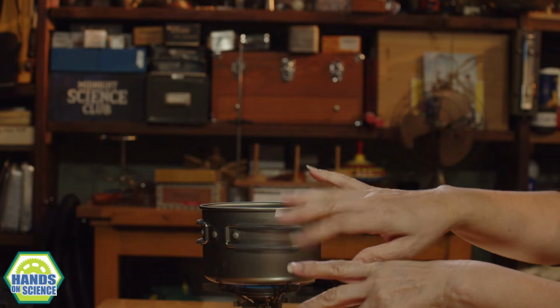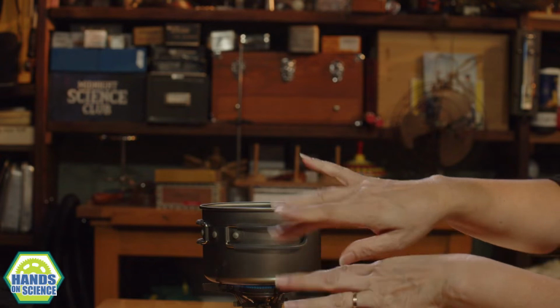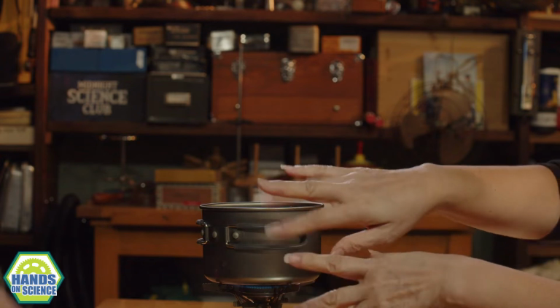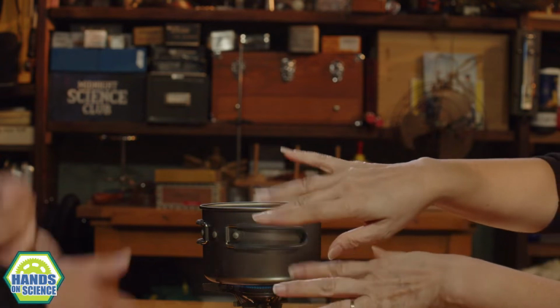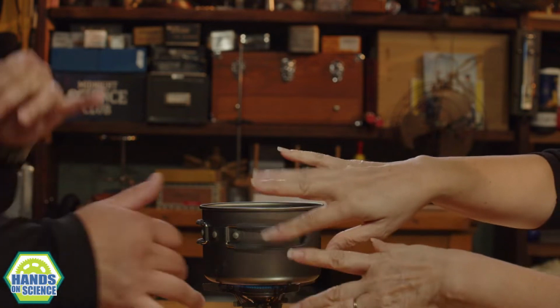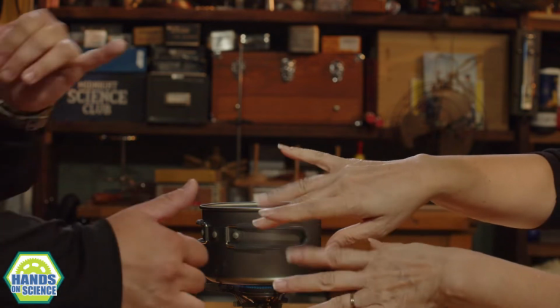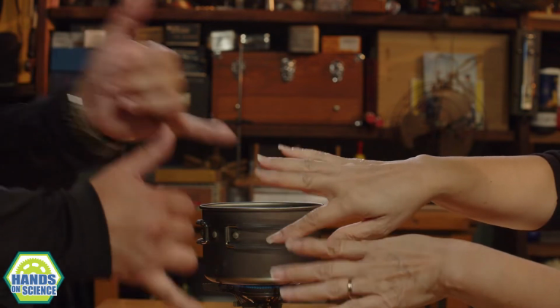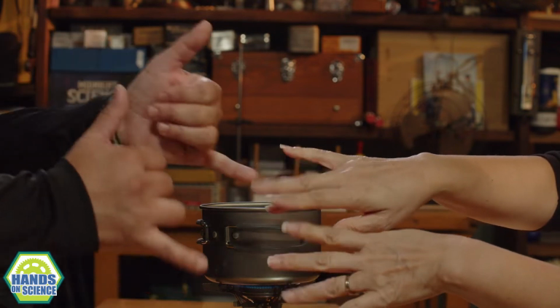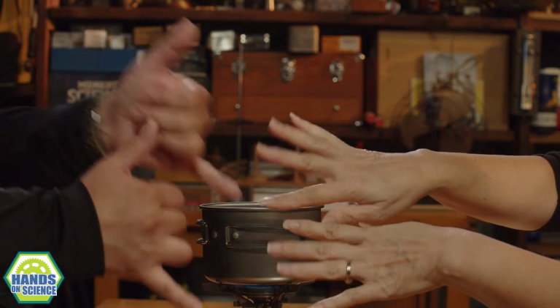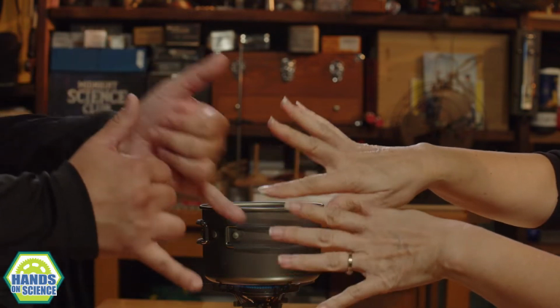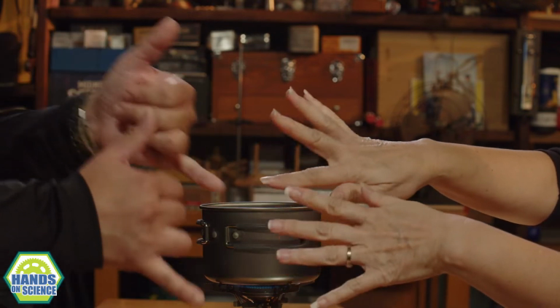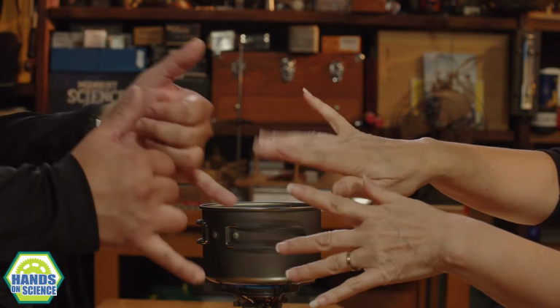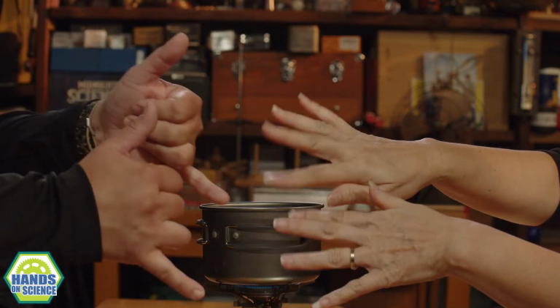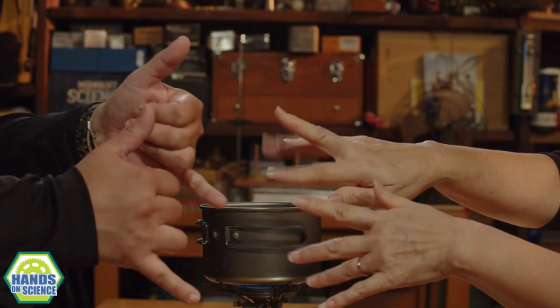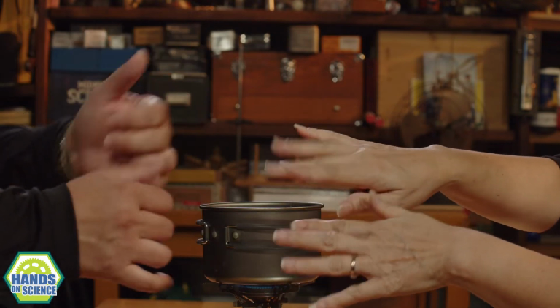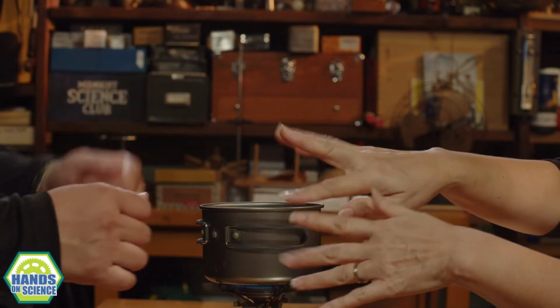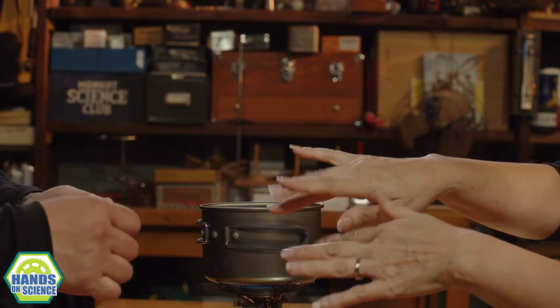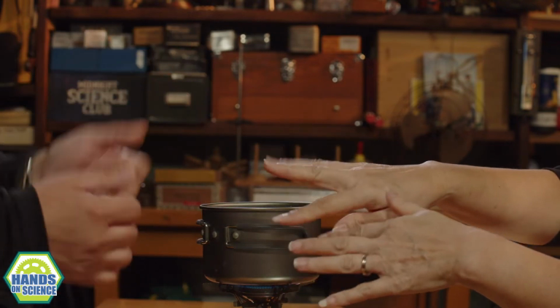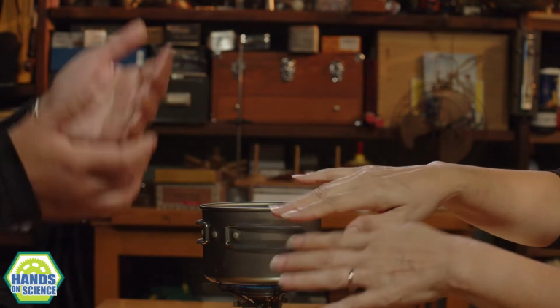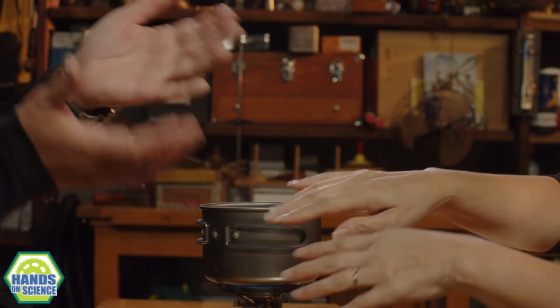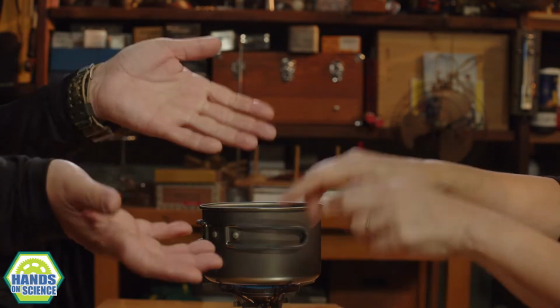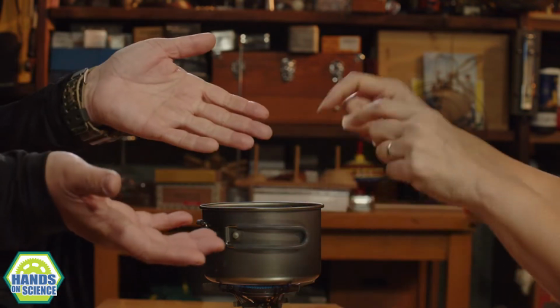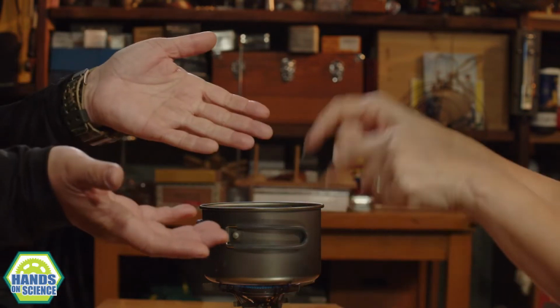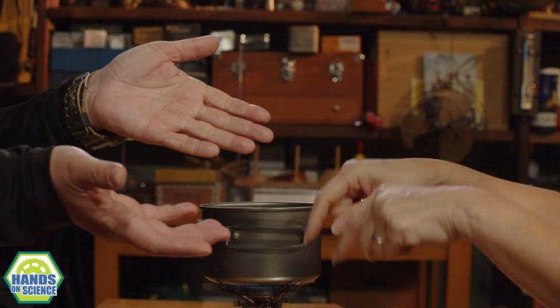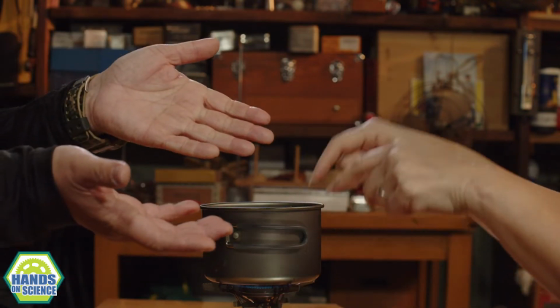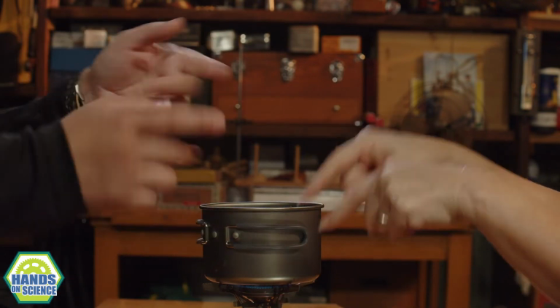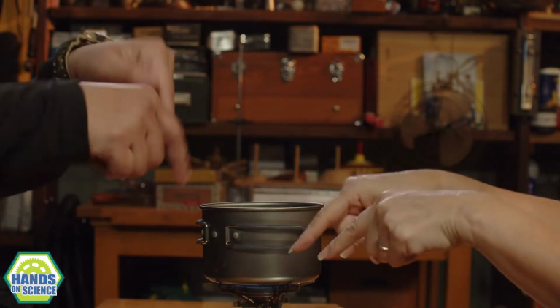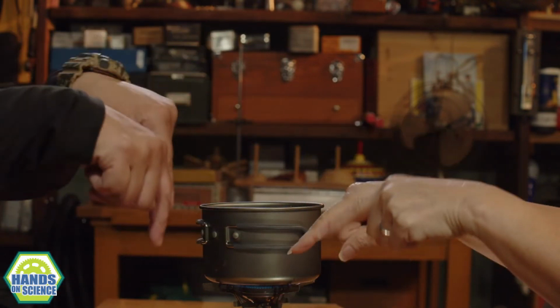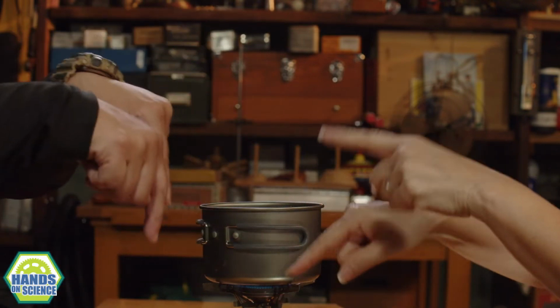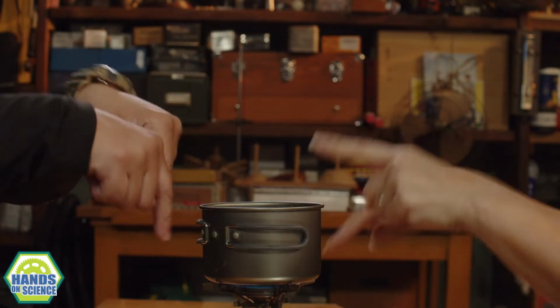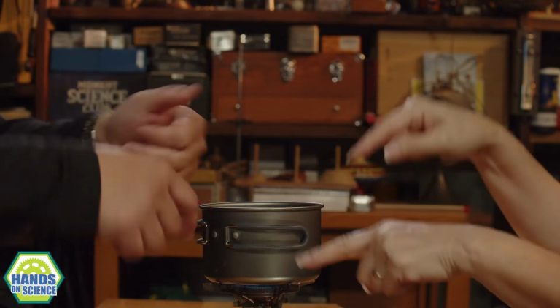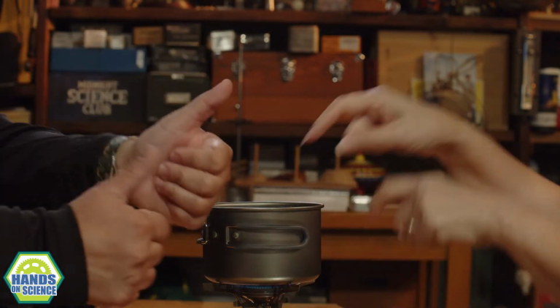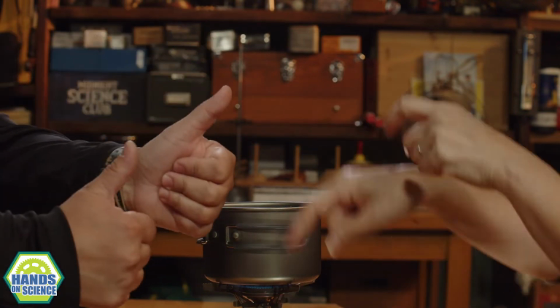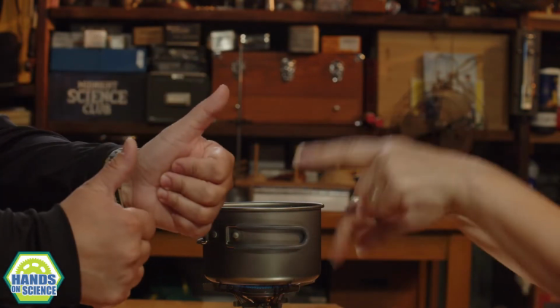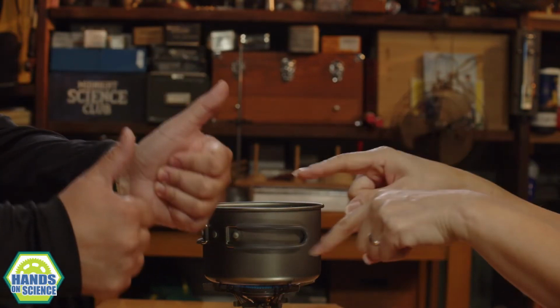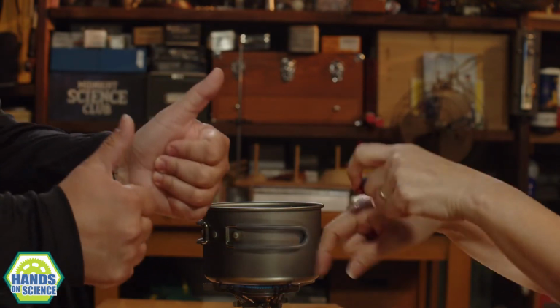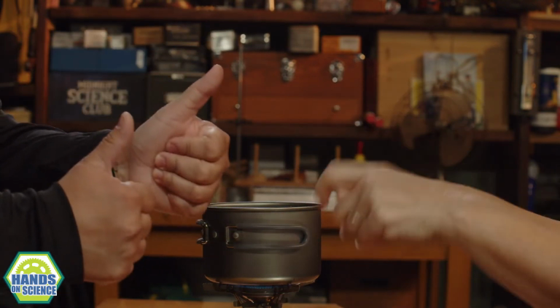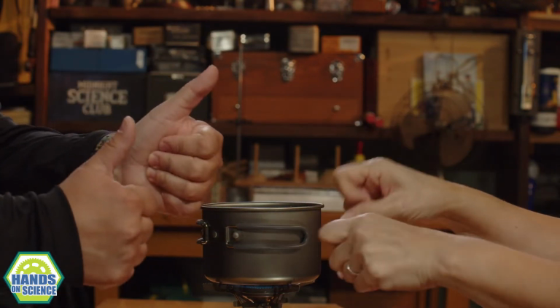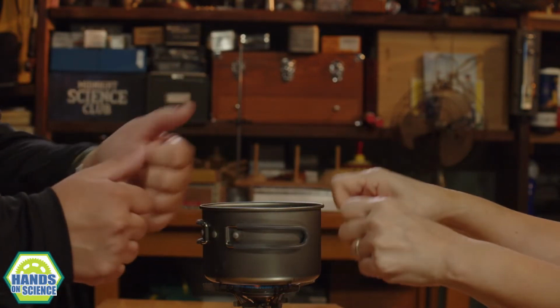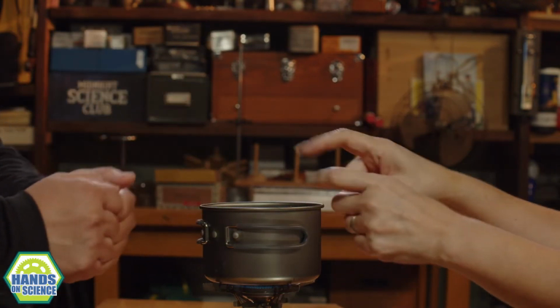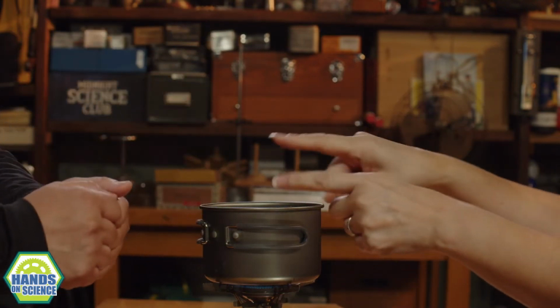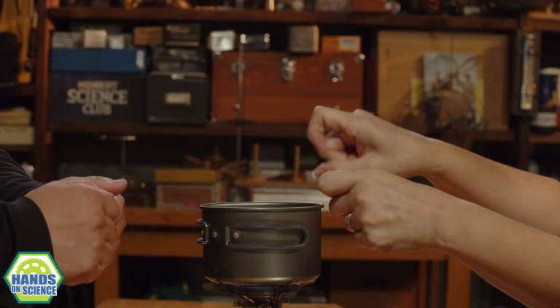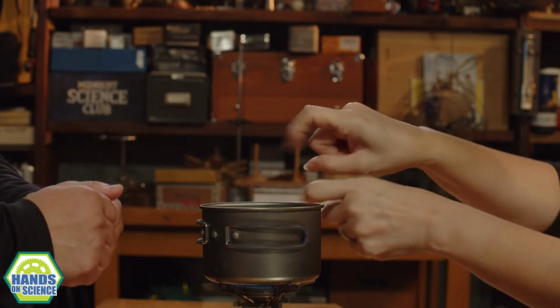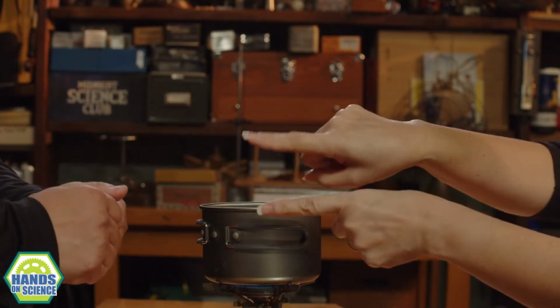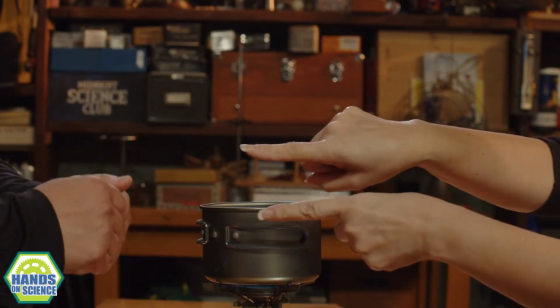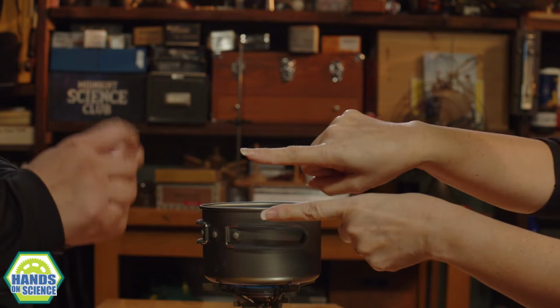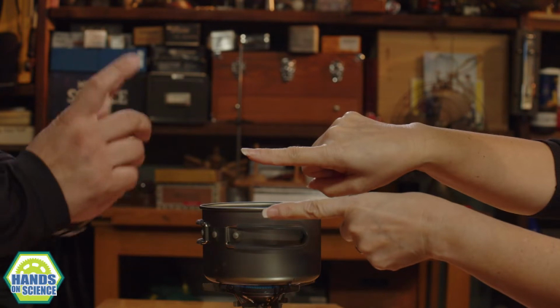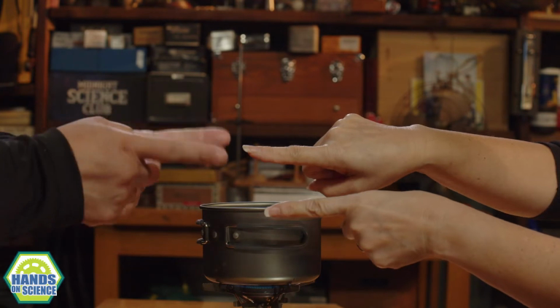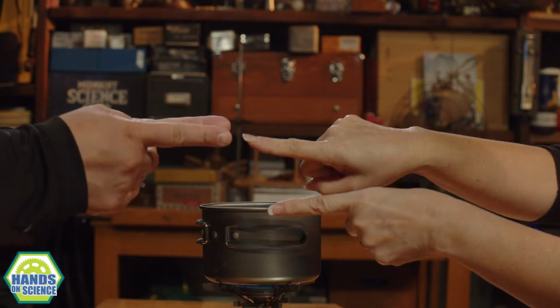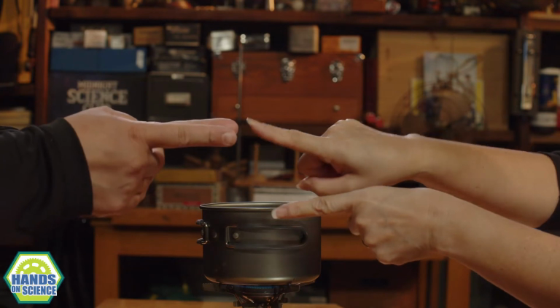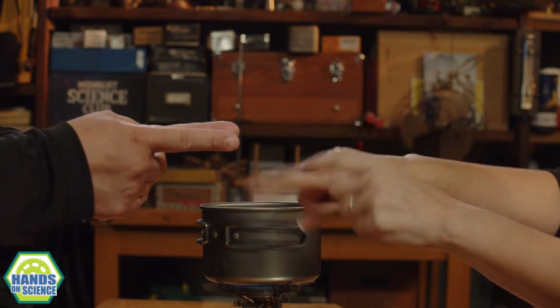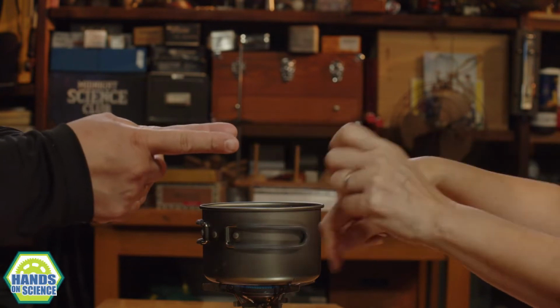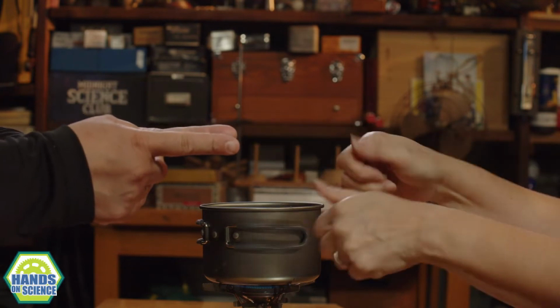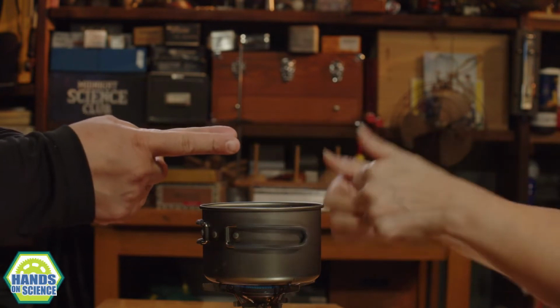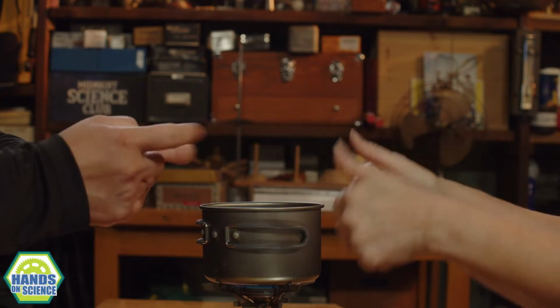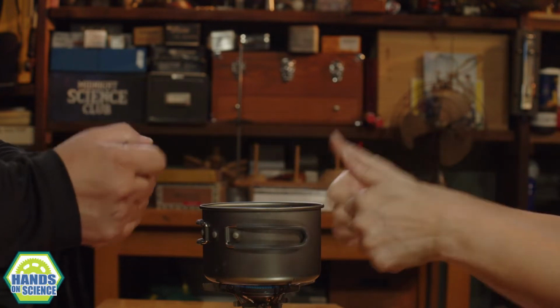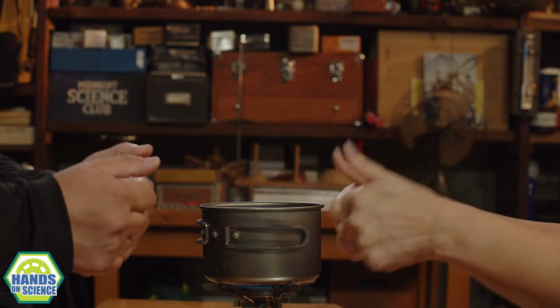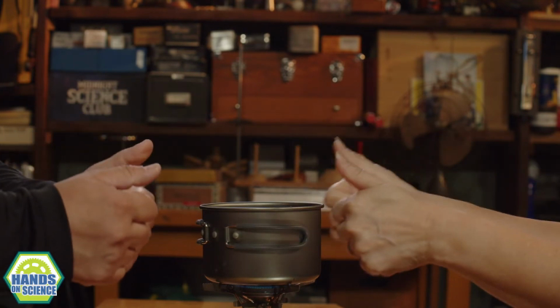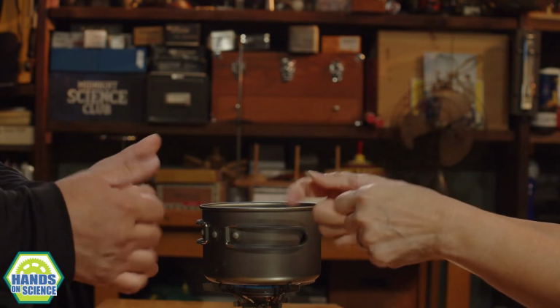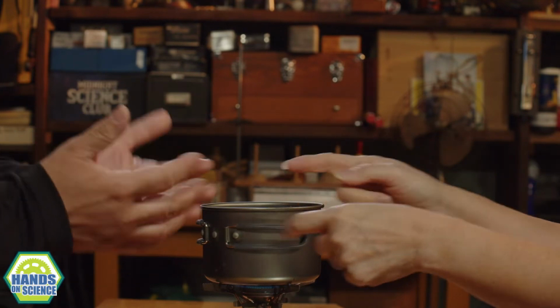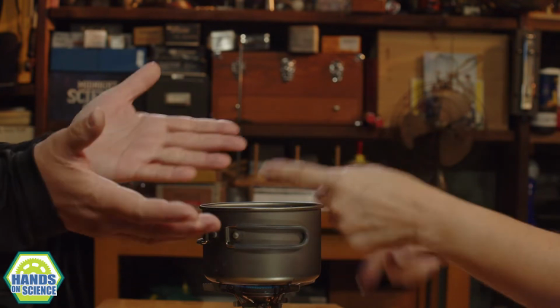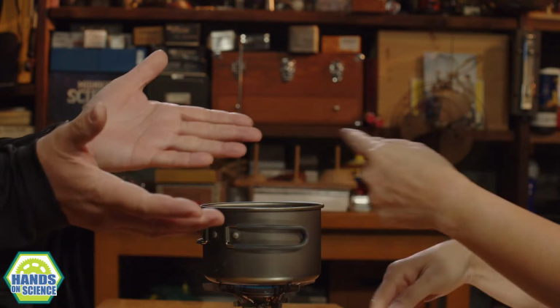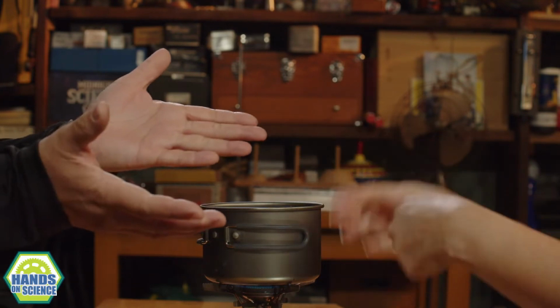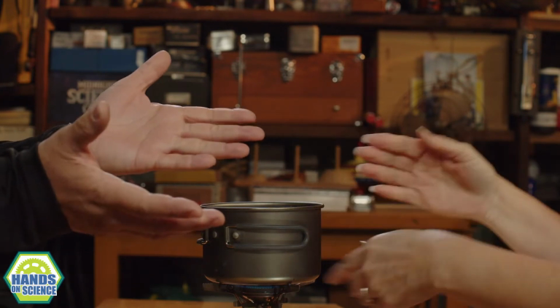Hi everybody, welcome to Hands On Science, where if you ever need something to do, this is the place to be. This is Kar. And this is Mel. Hey Kar. Hey Mel.